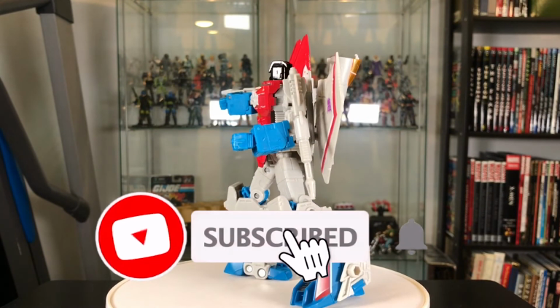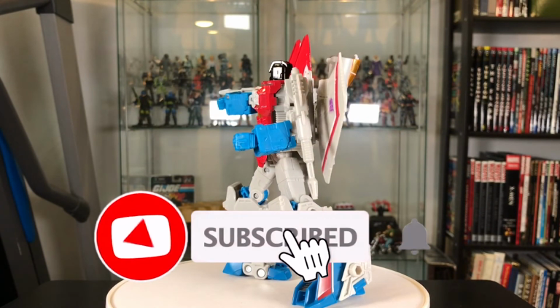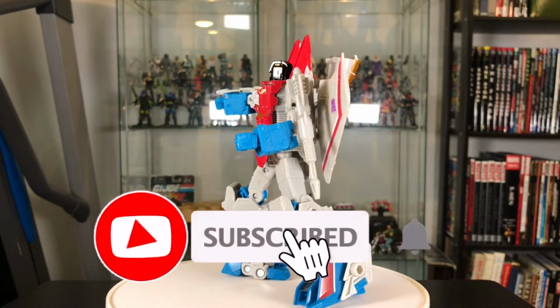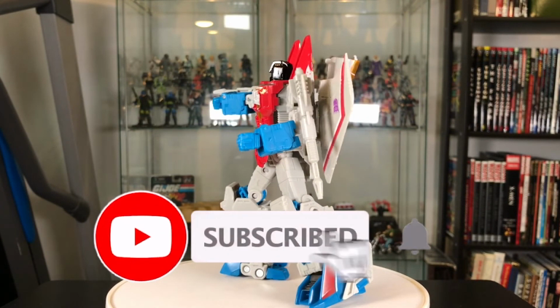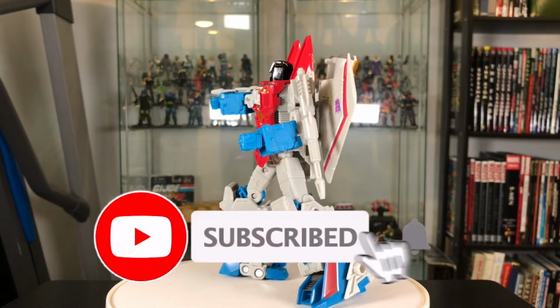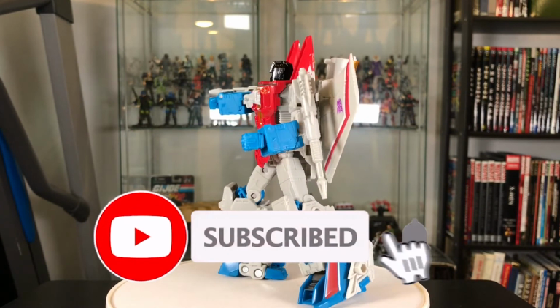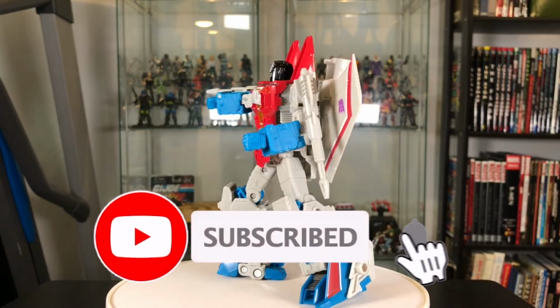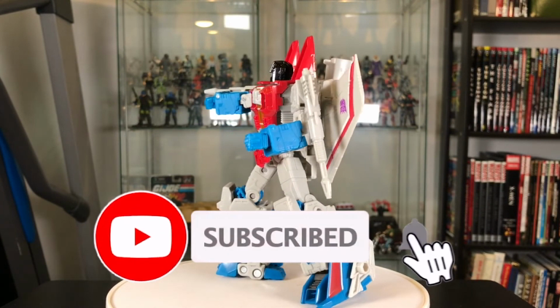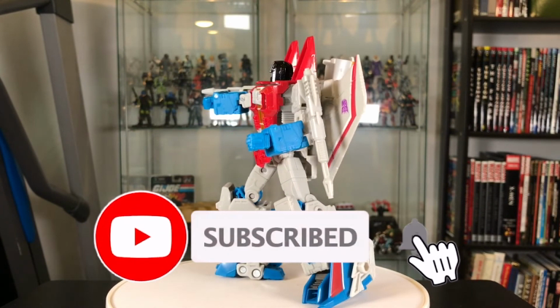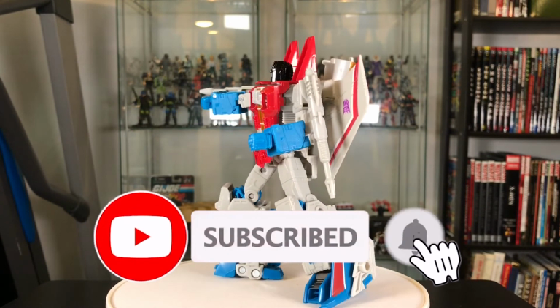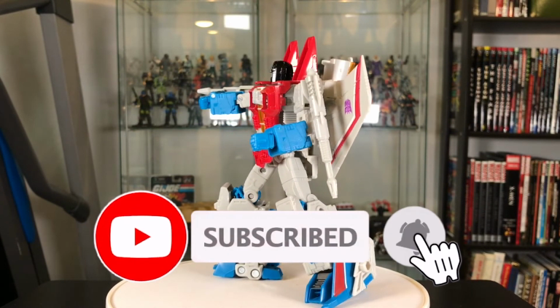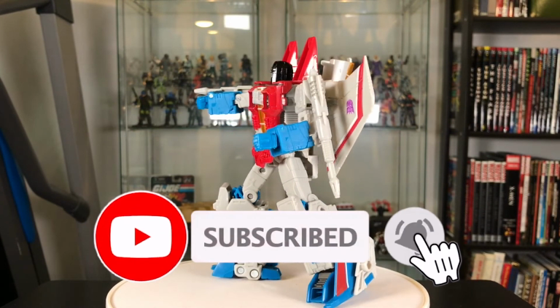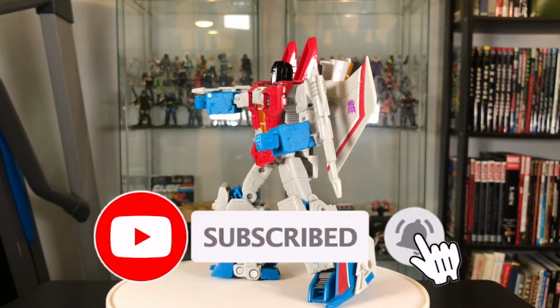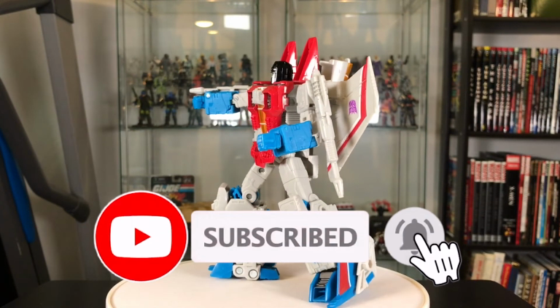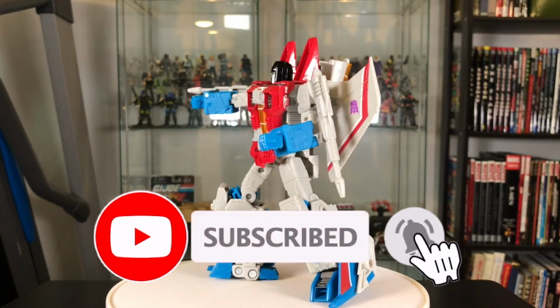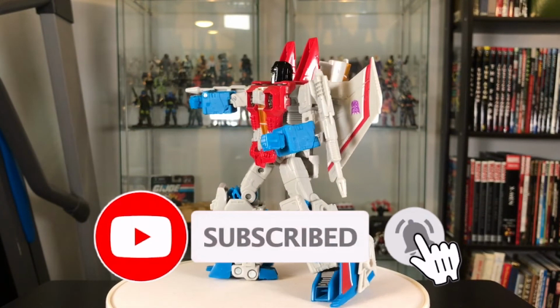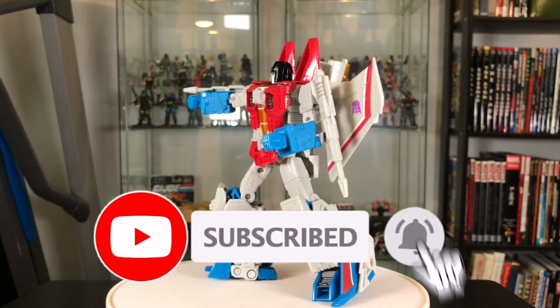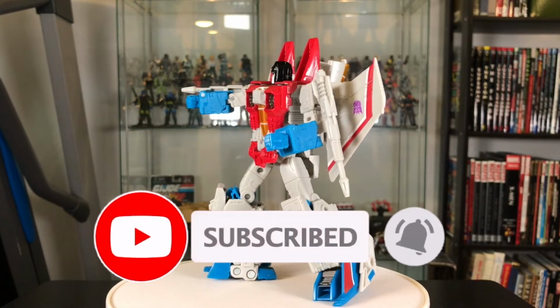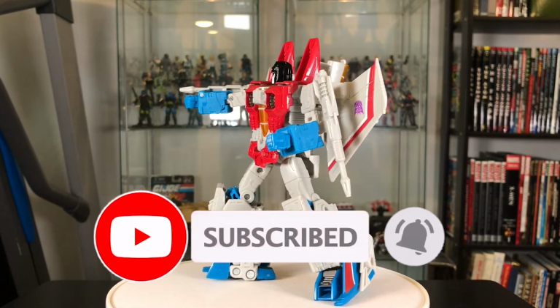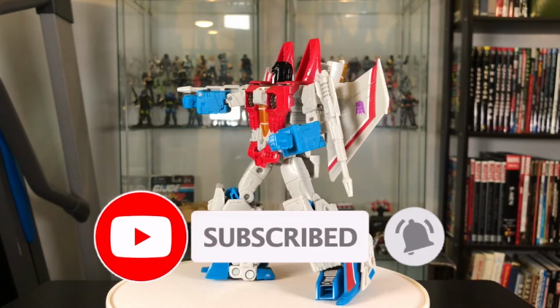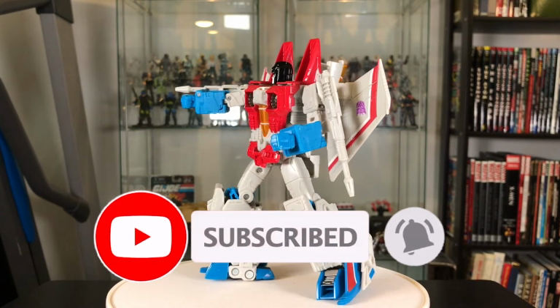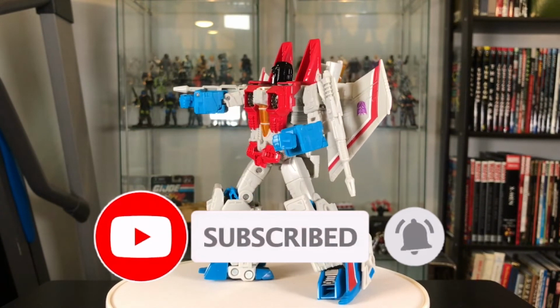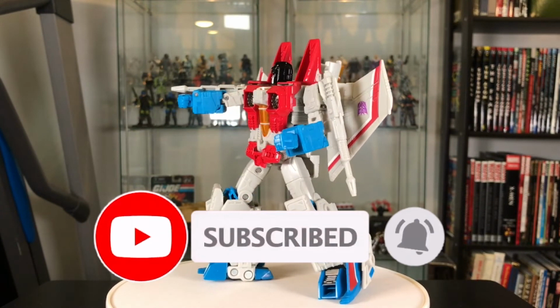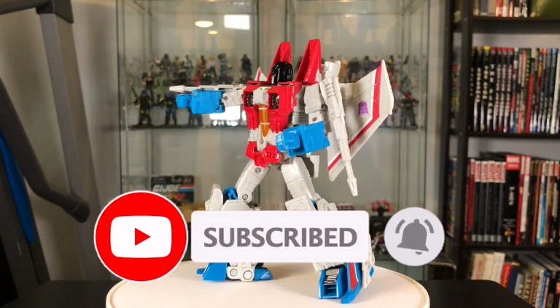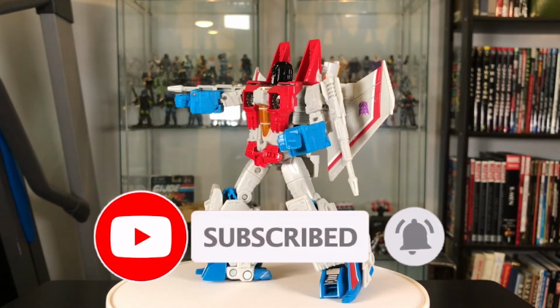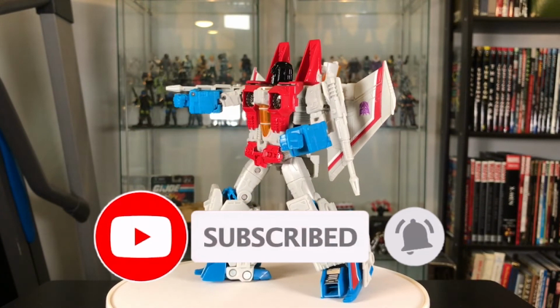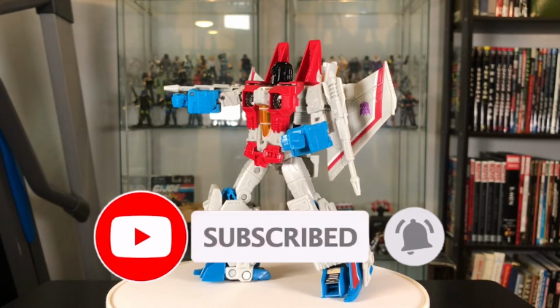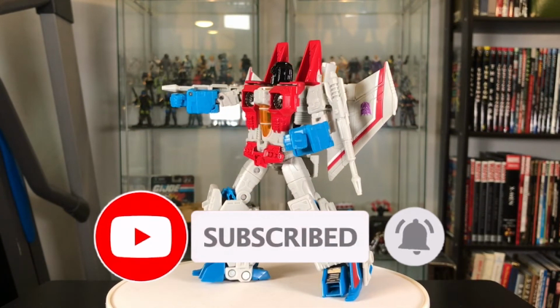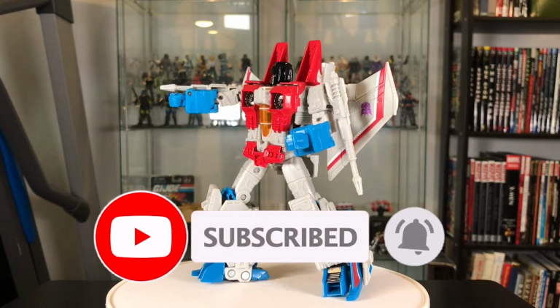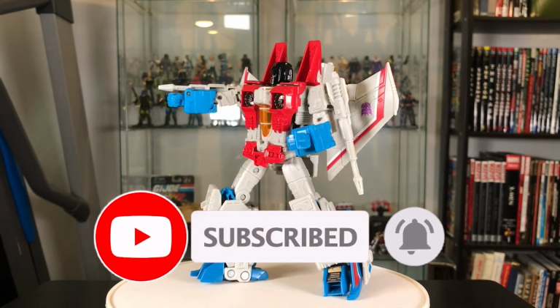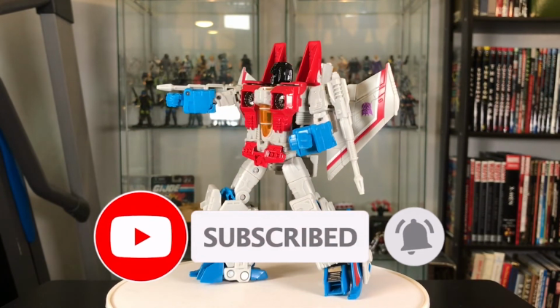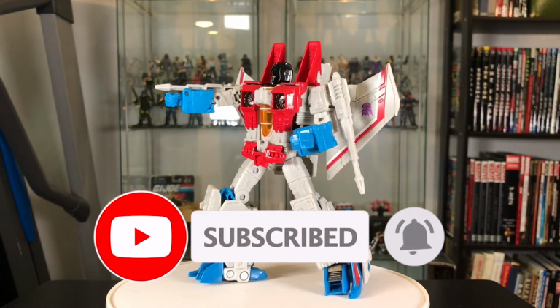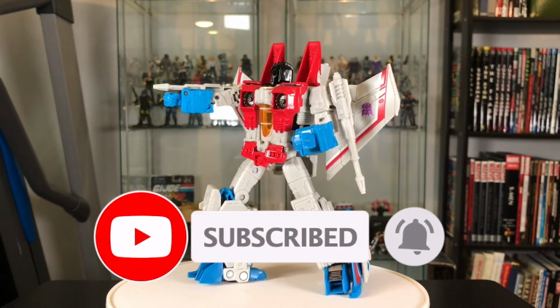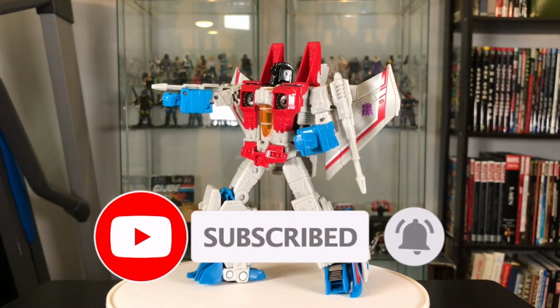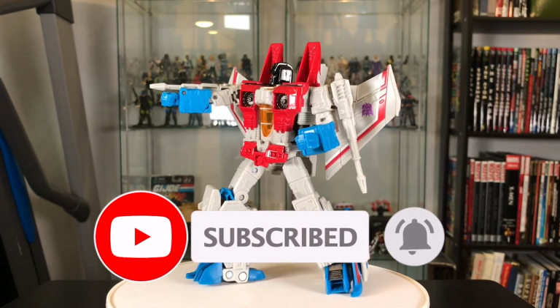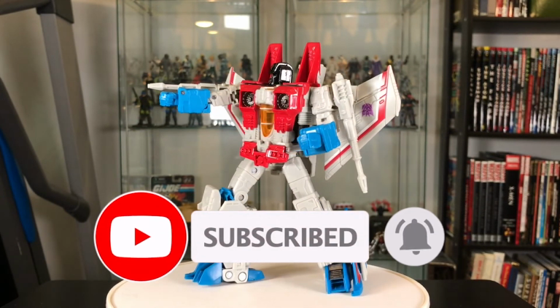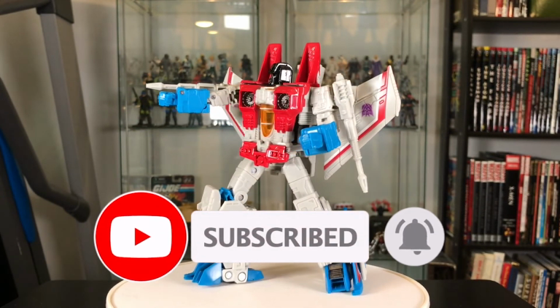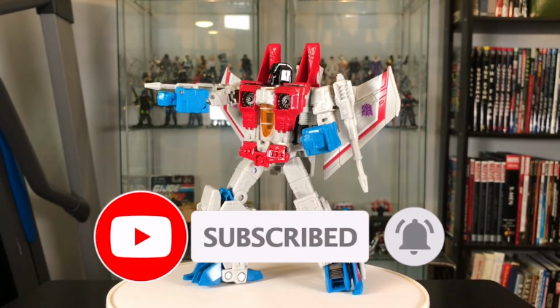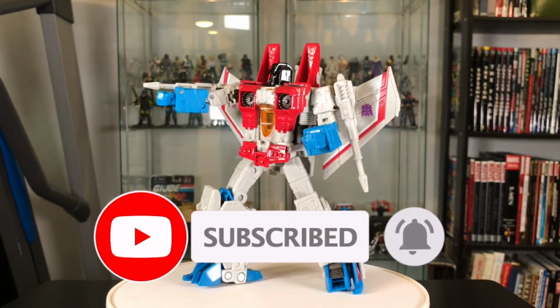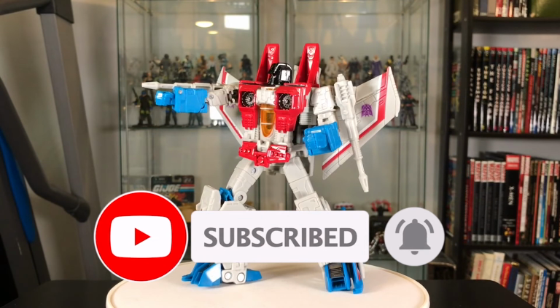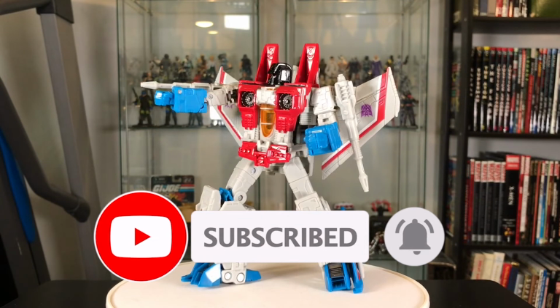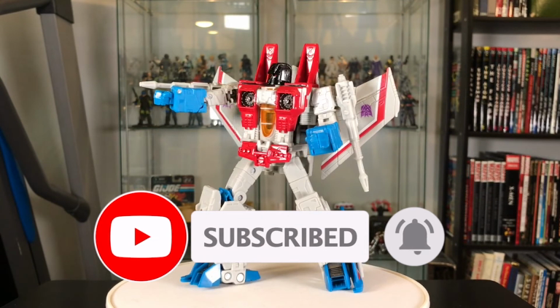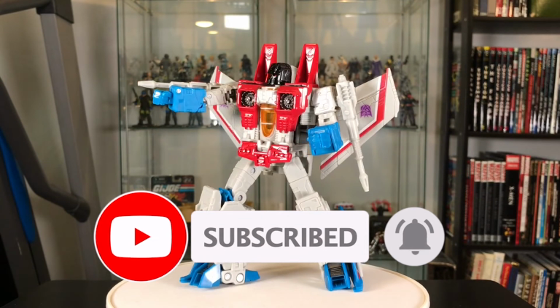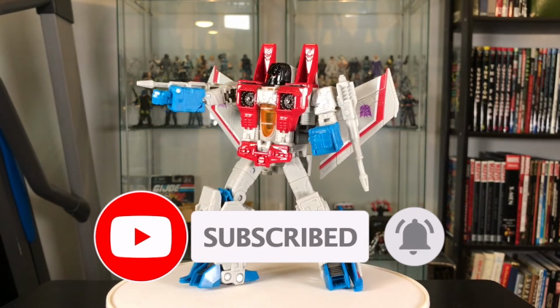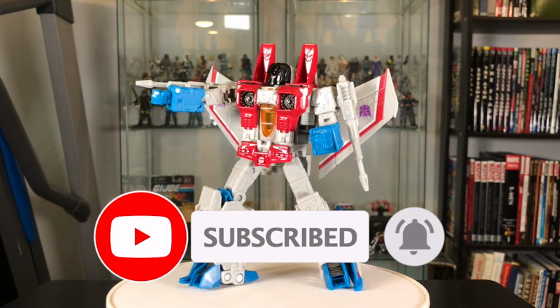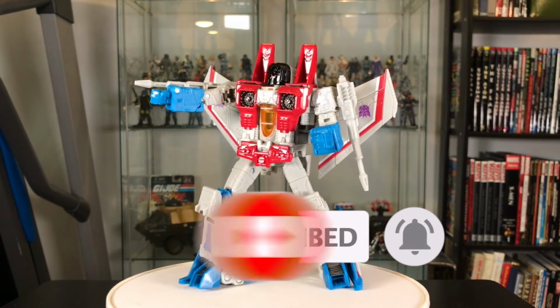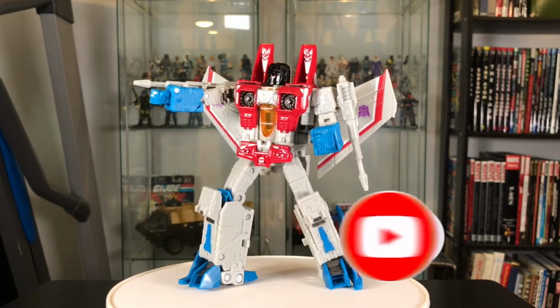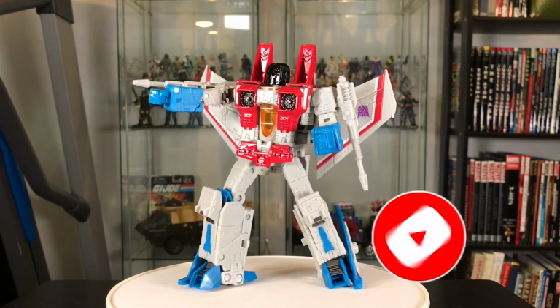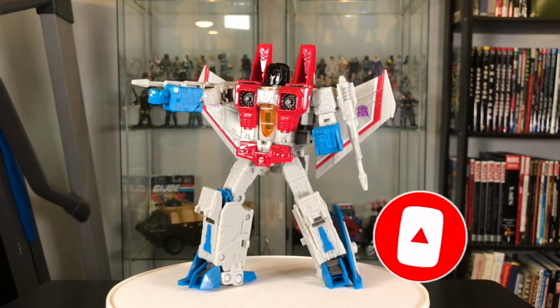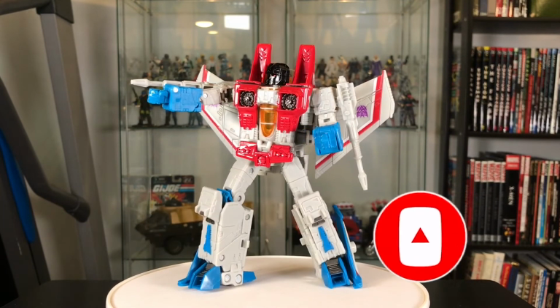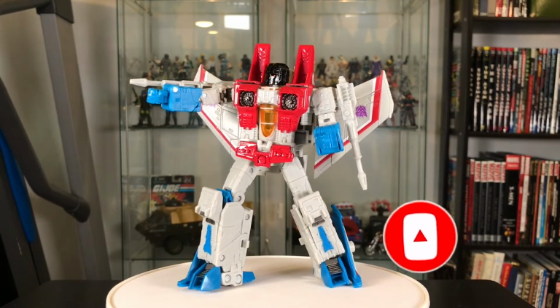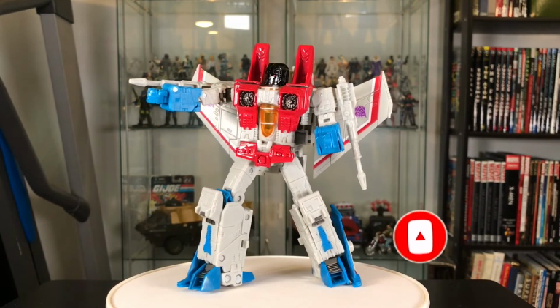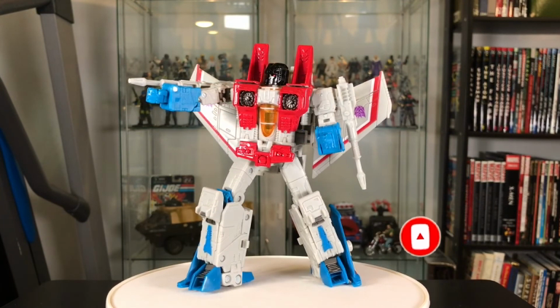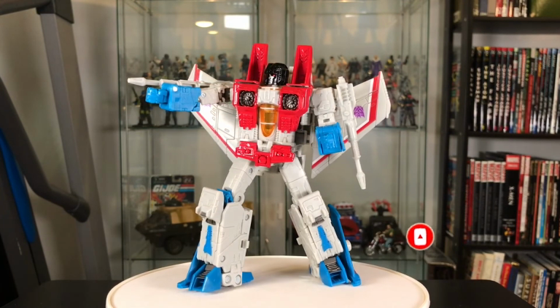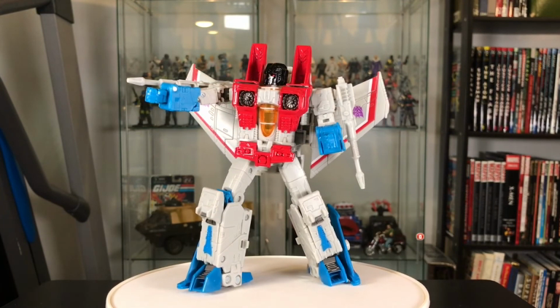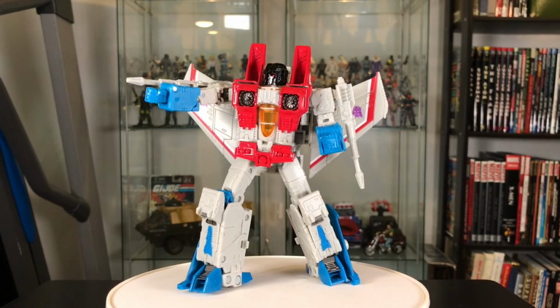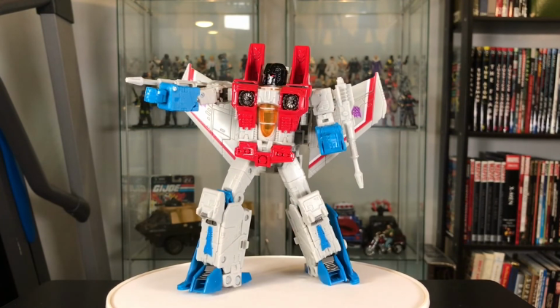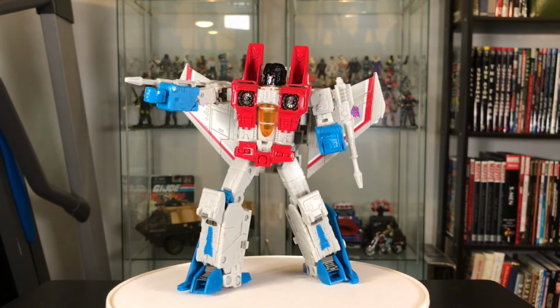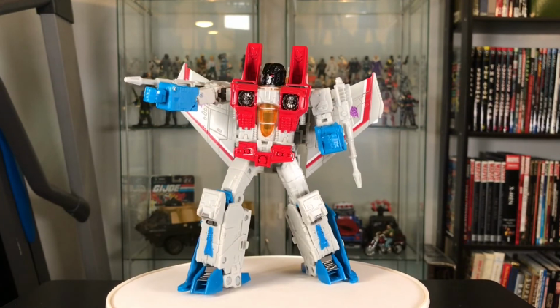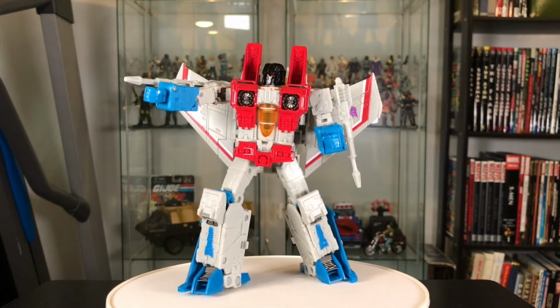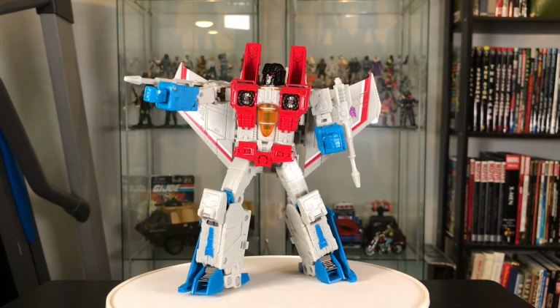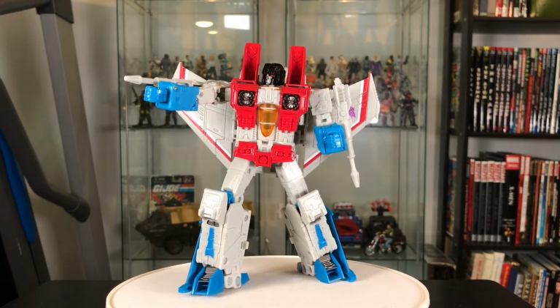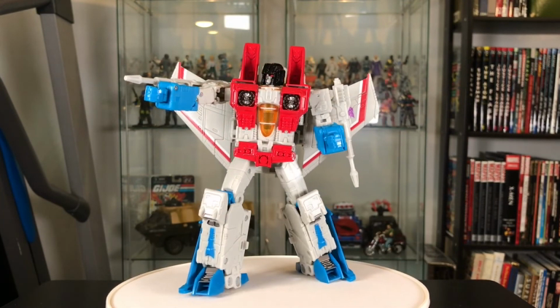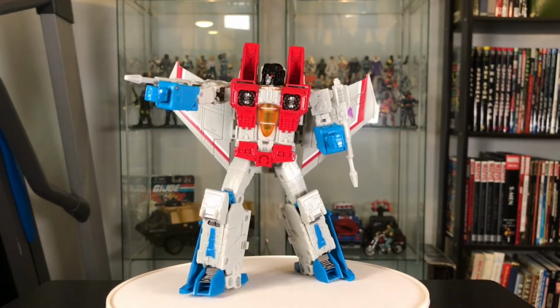If you like this video, make sure you subscribe so you don't miss any of my future videos. Thanks for watching and I'll see you next time.